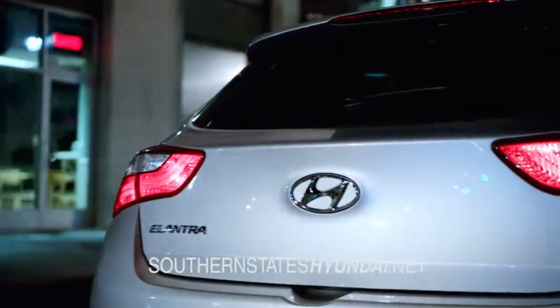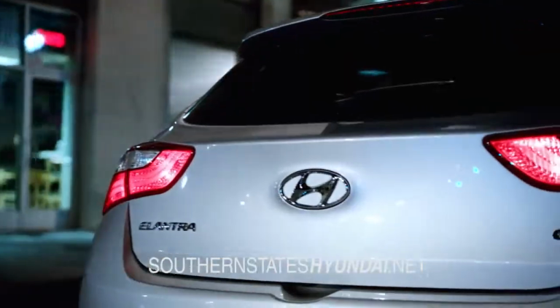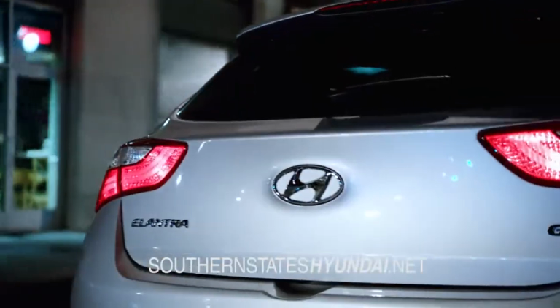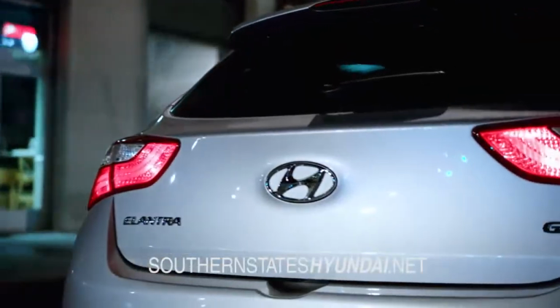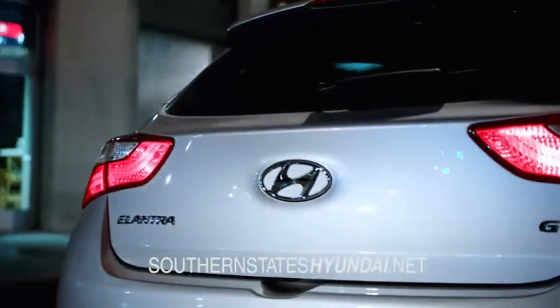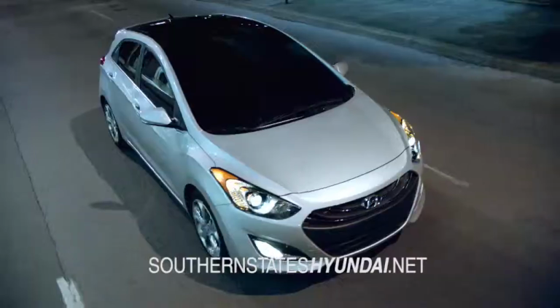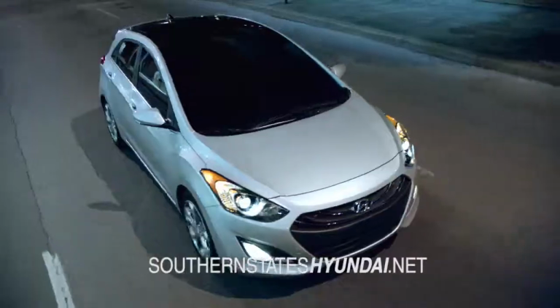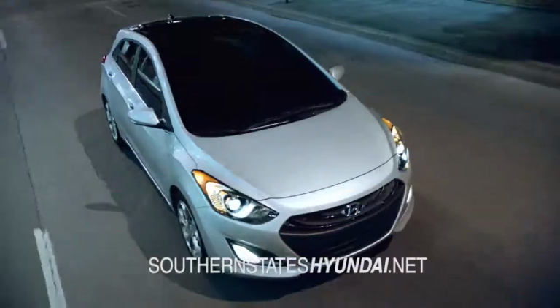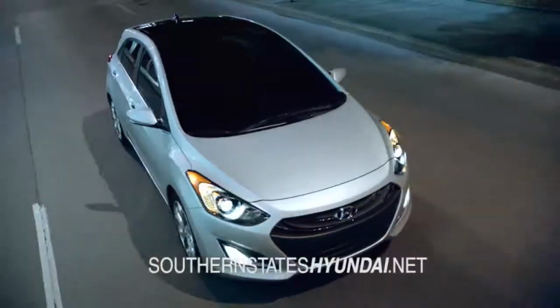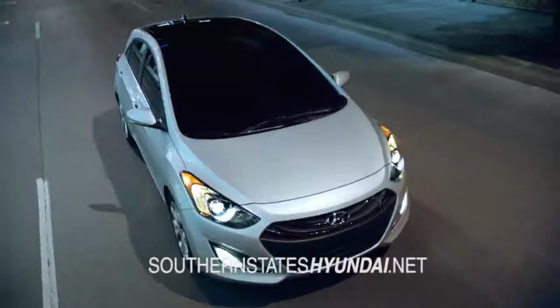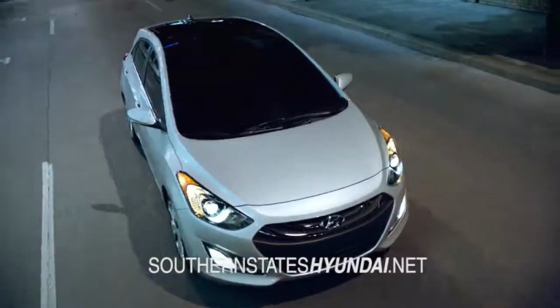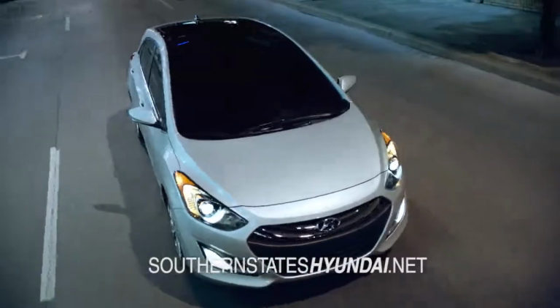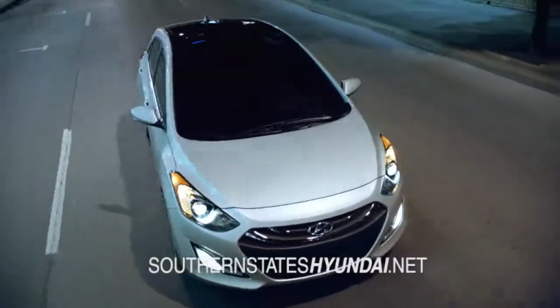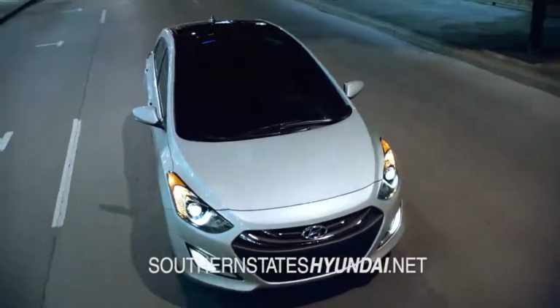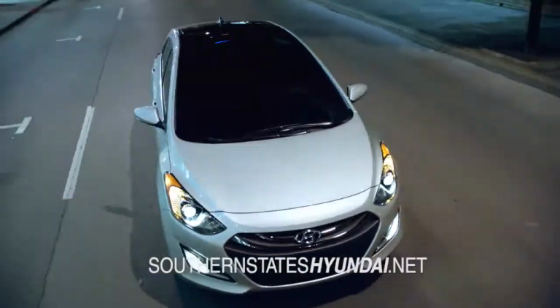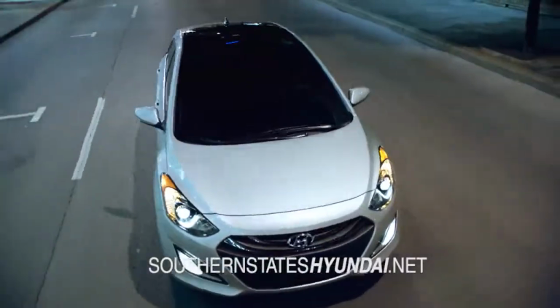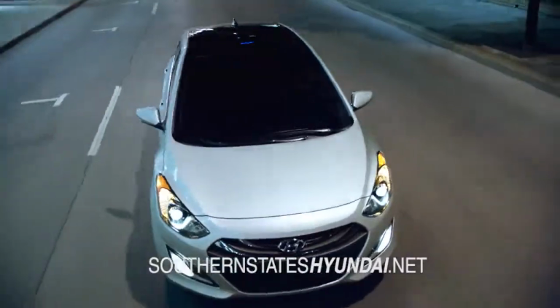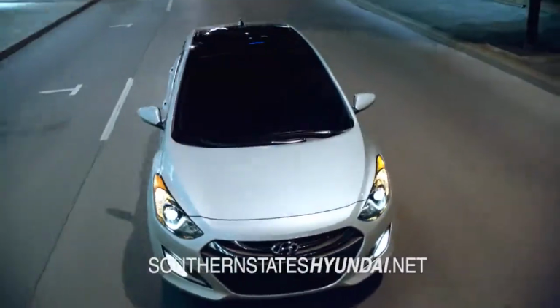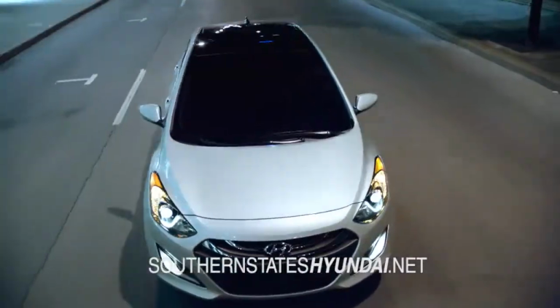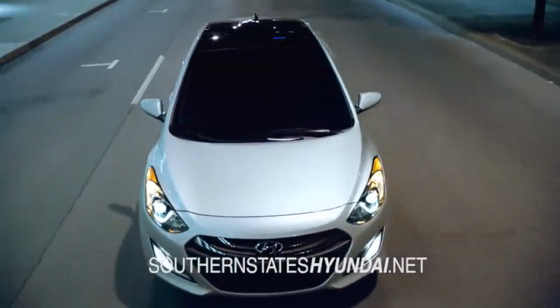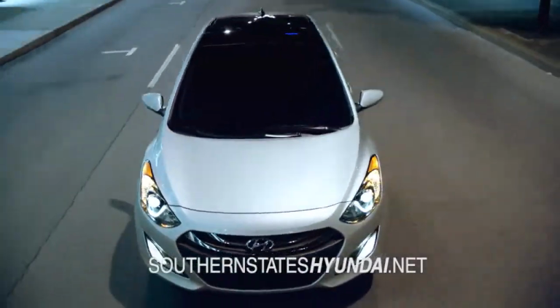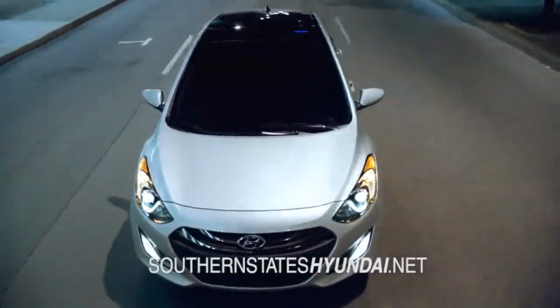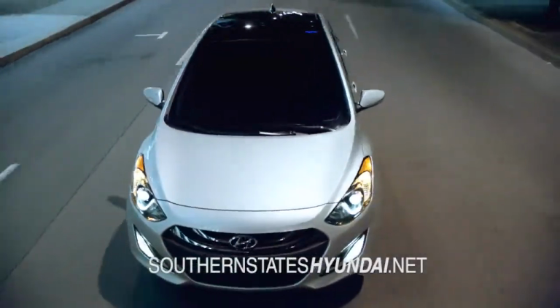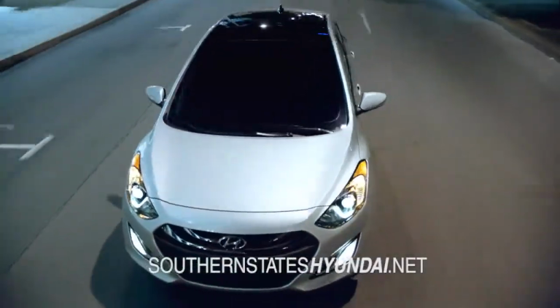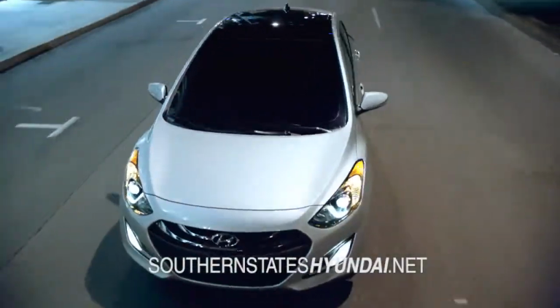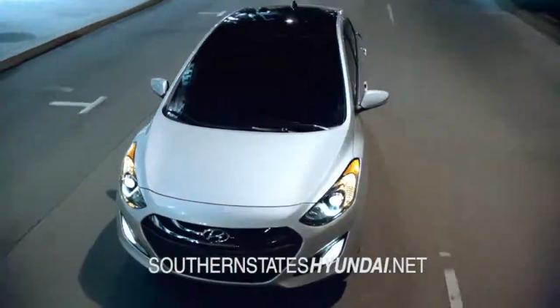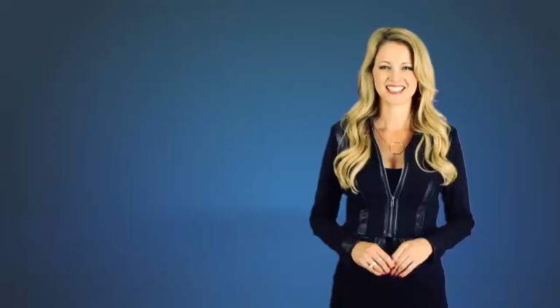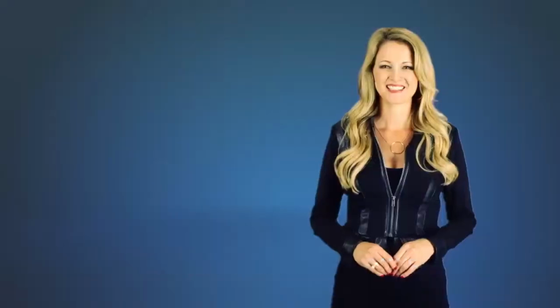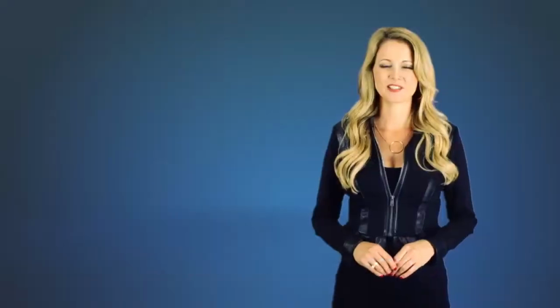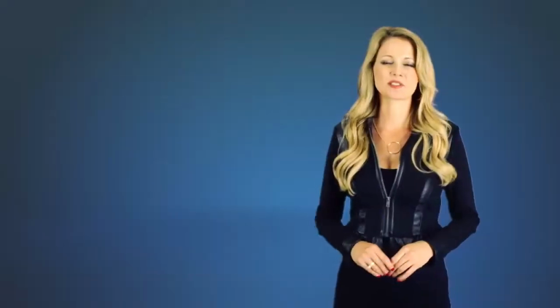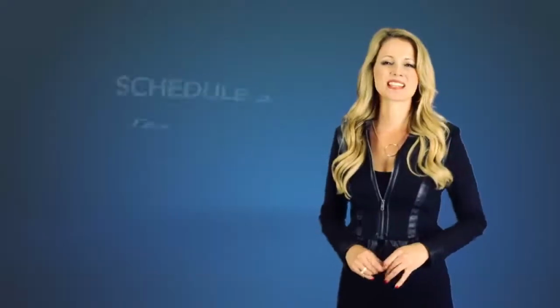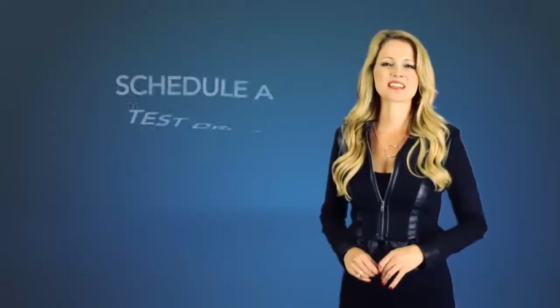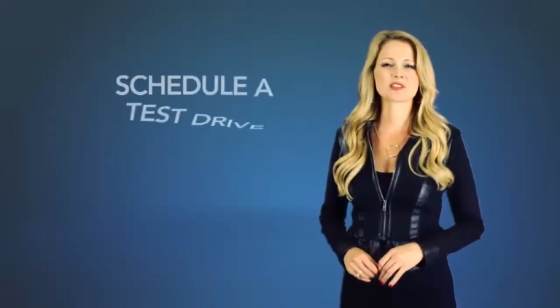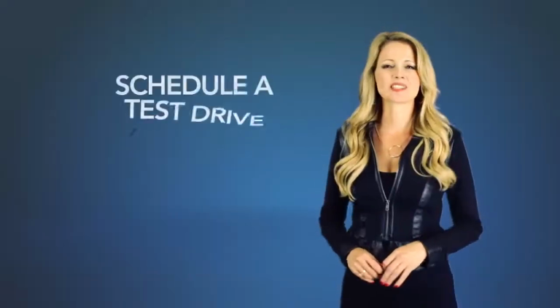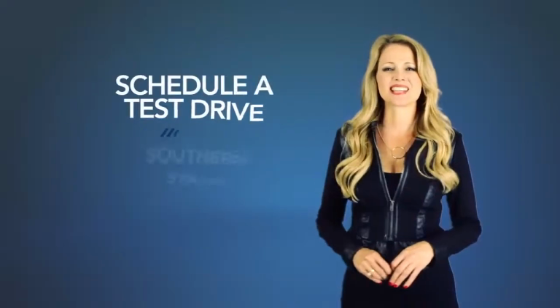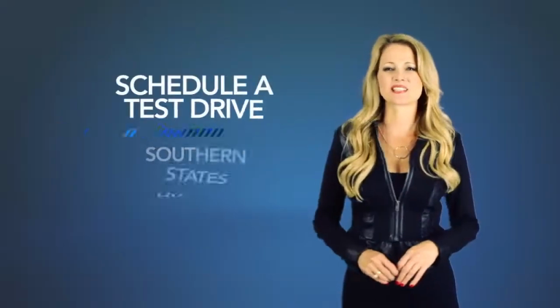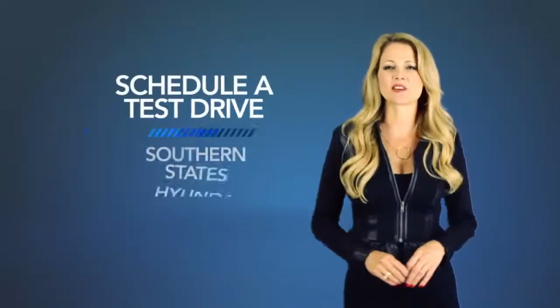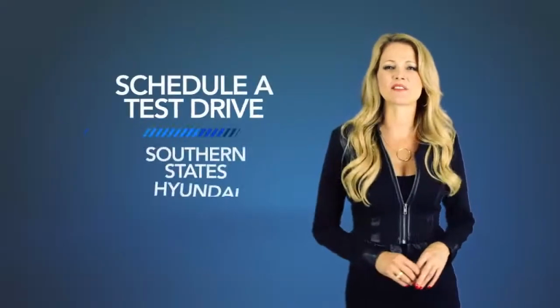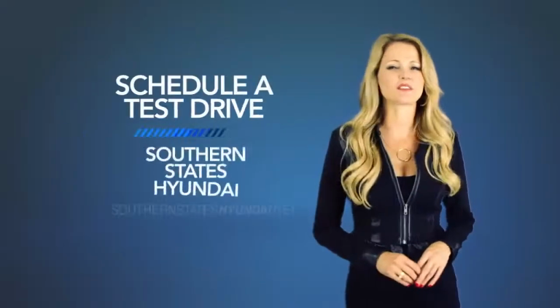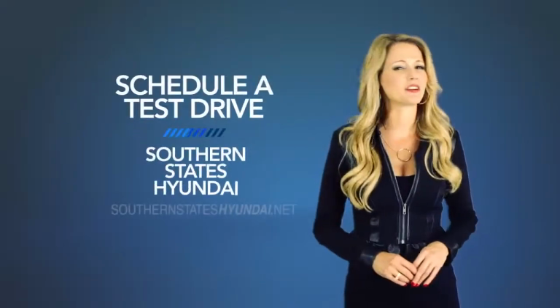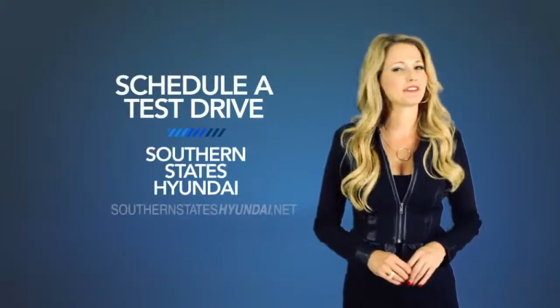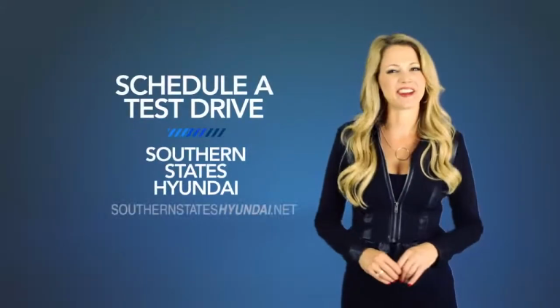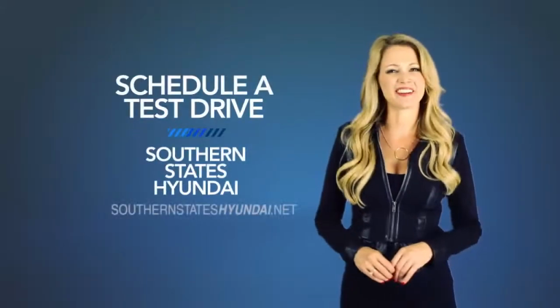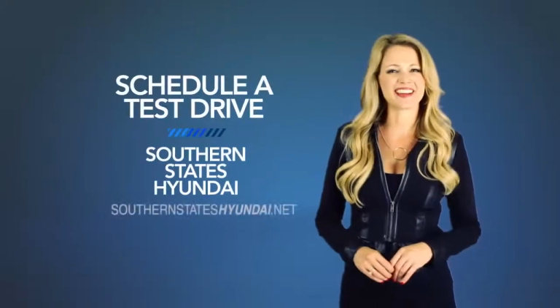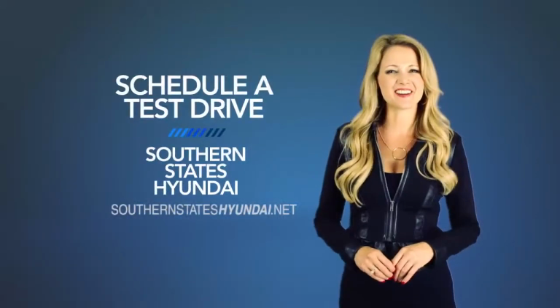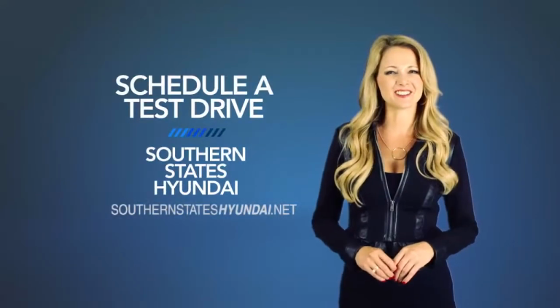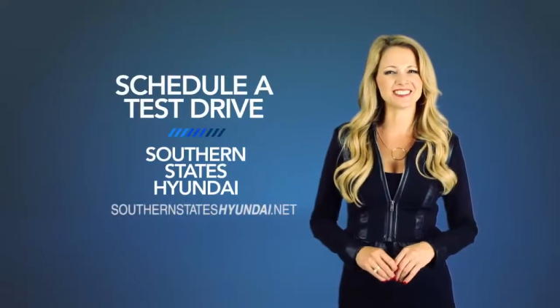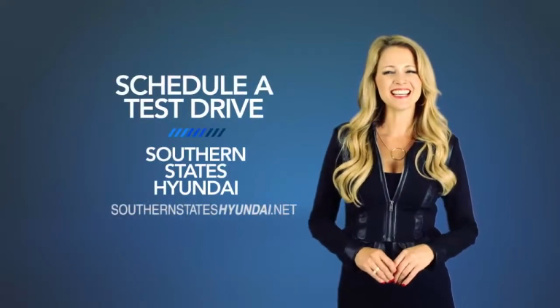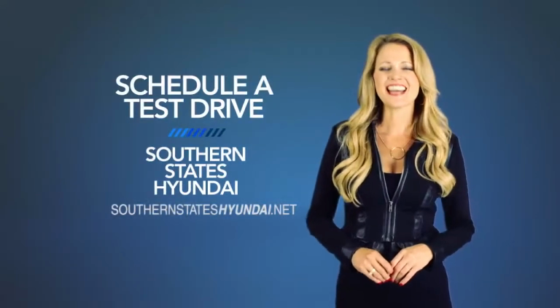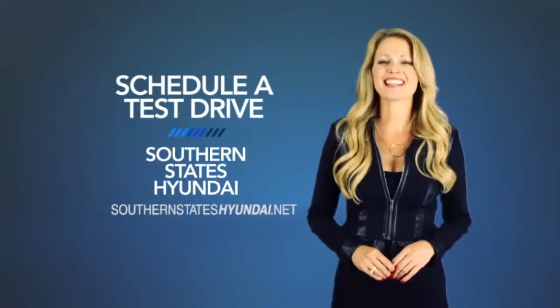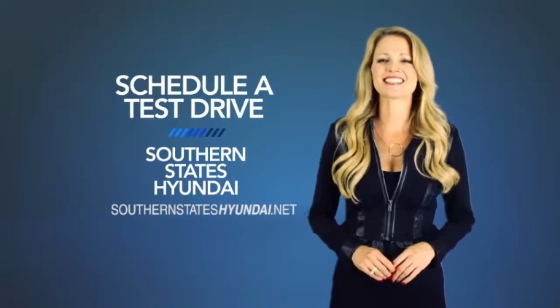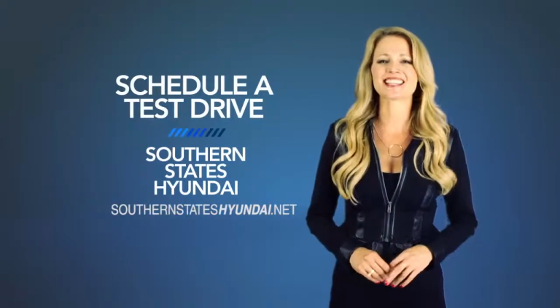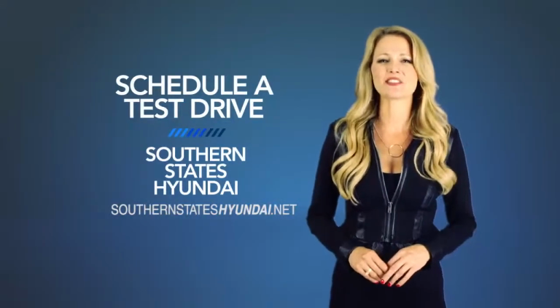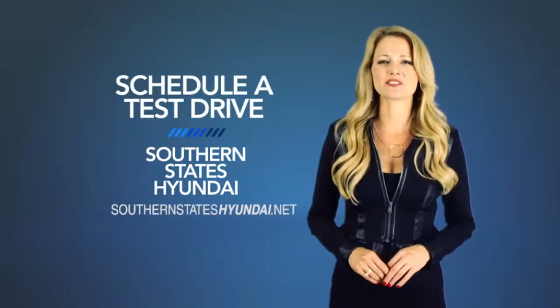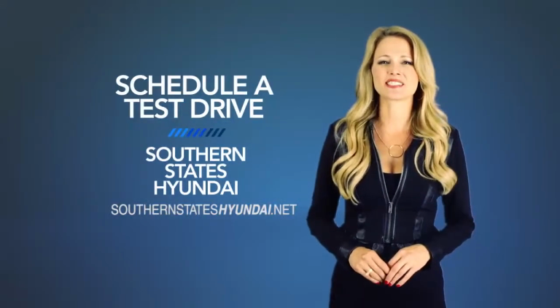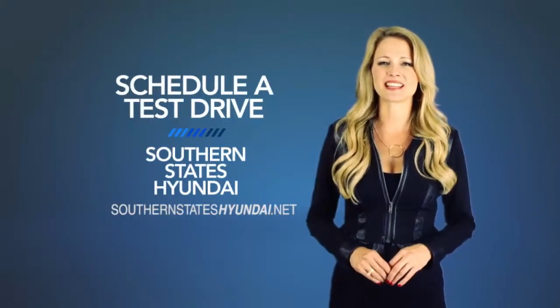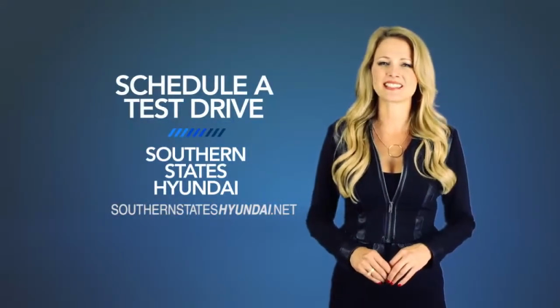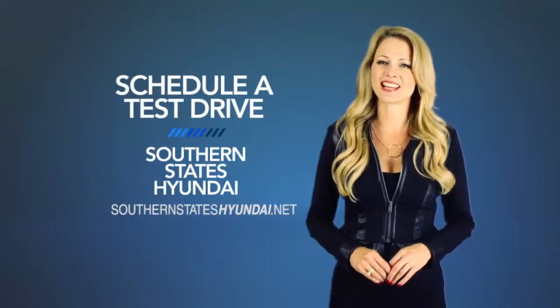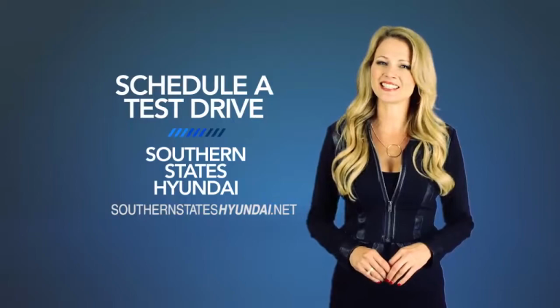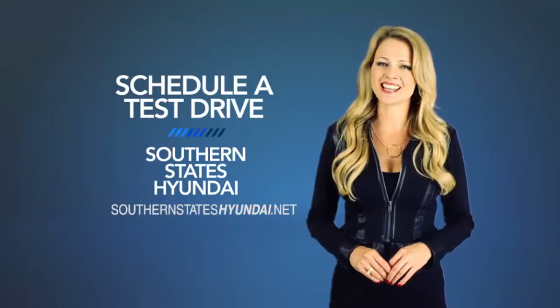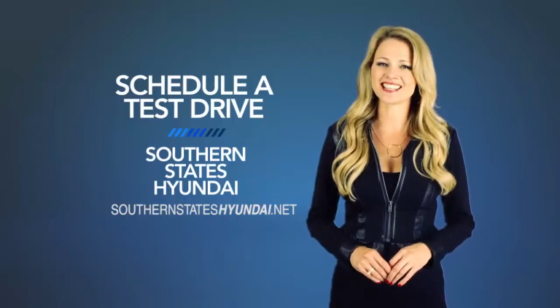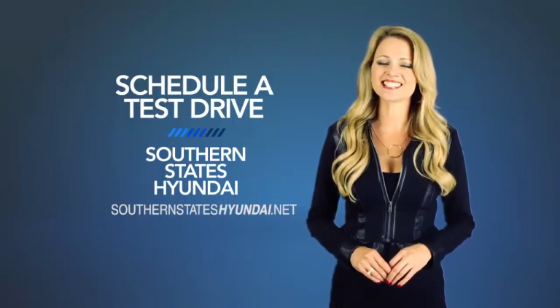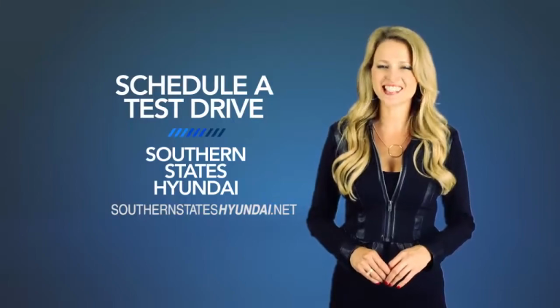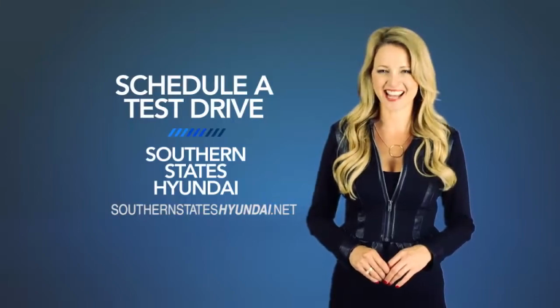So, what are you waiting for? Schedule a test drive of your very own at Southern State's Hyundai today.